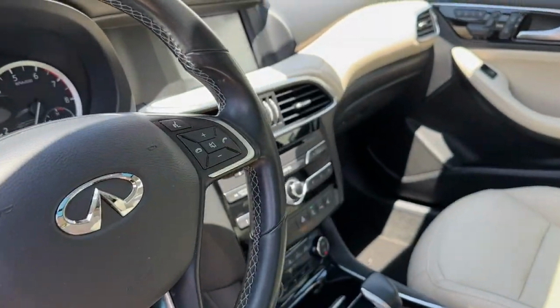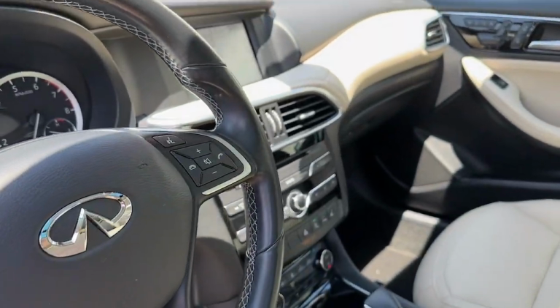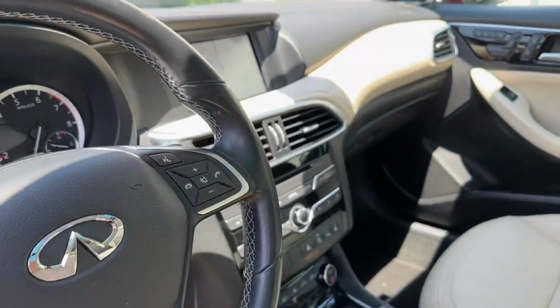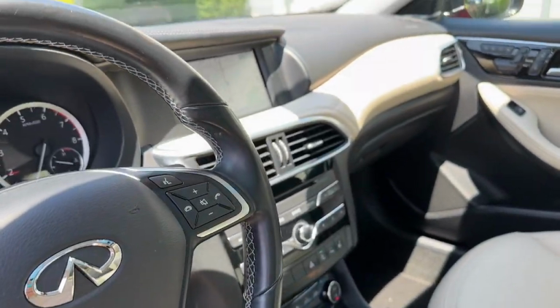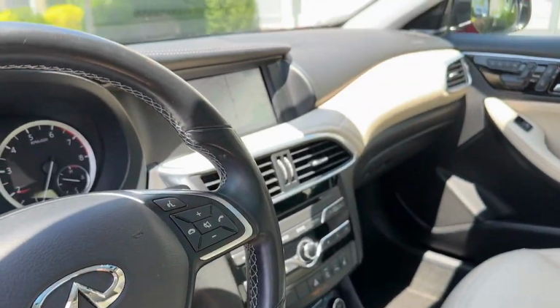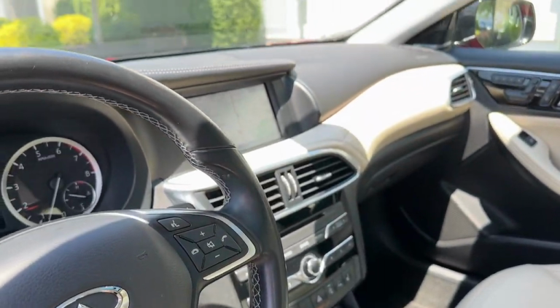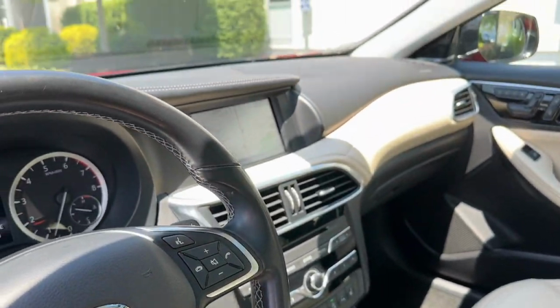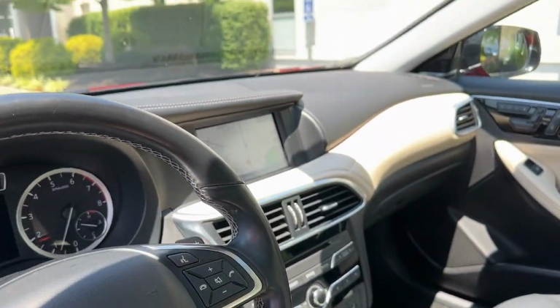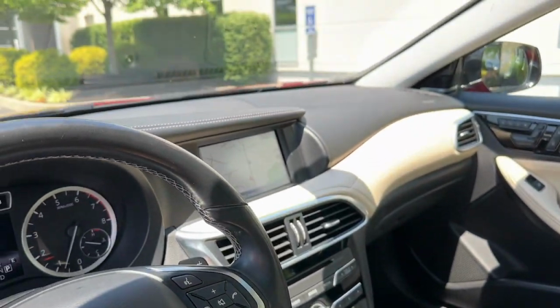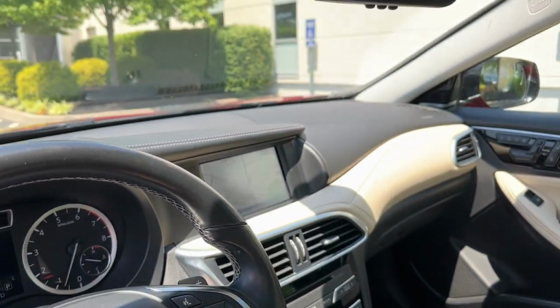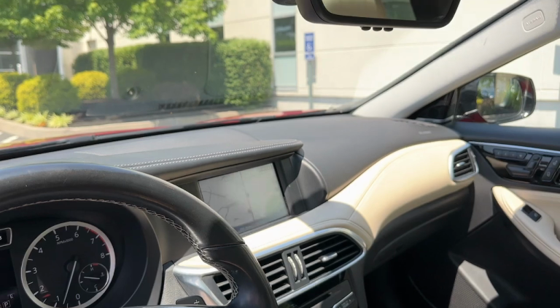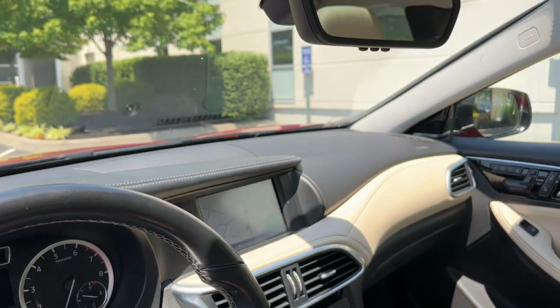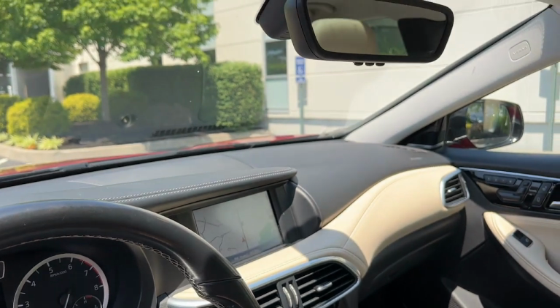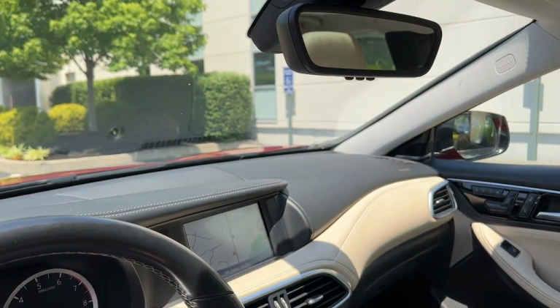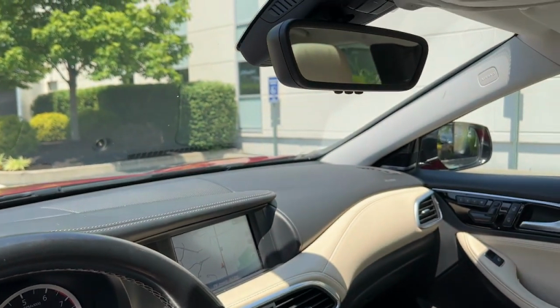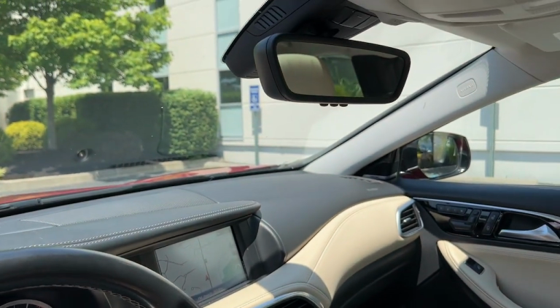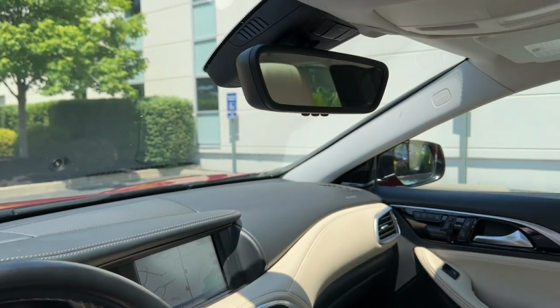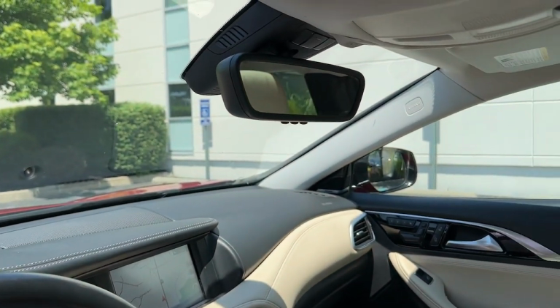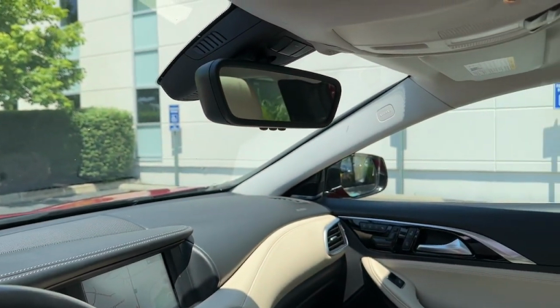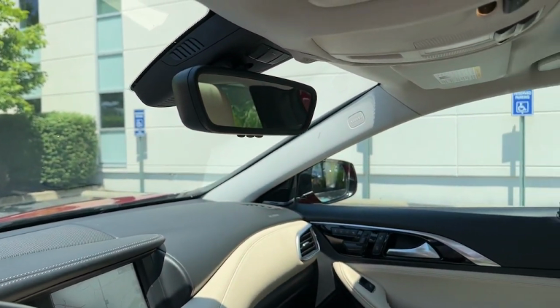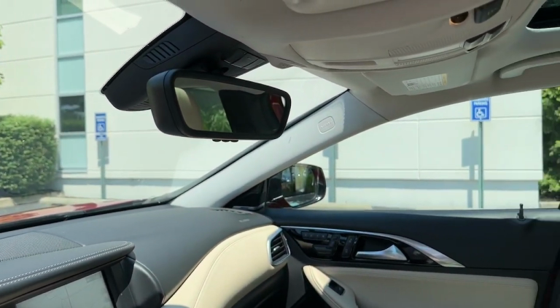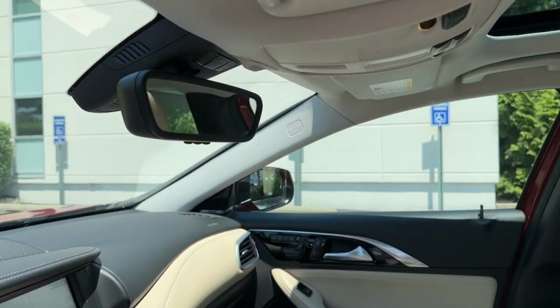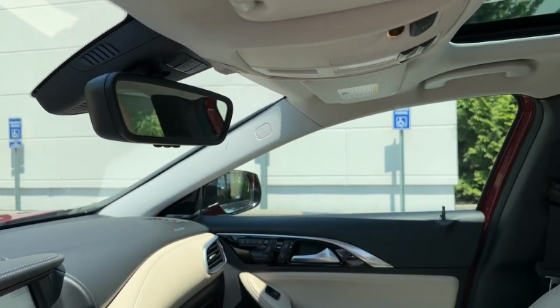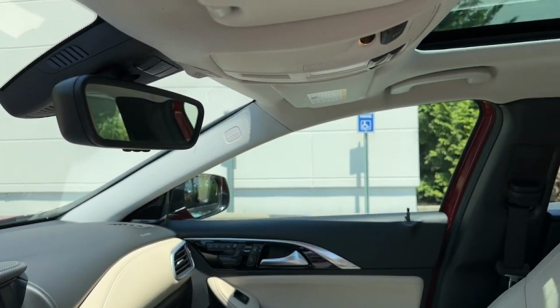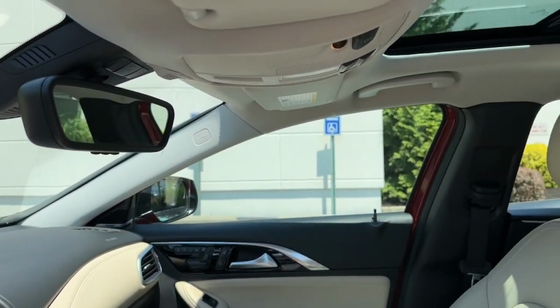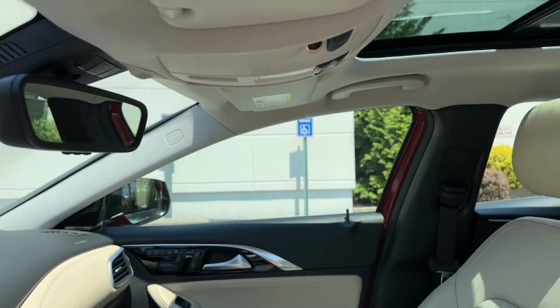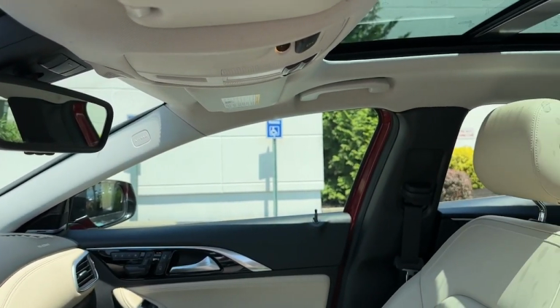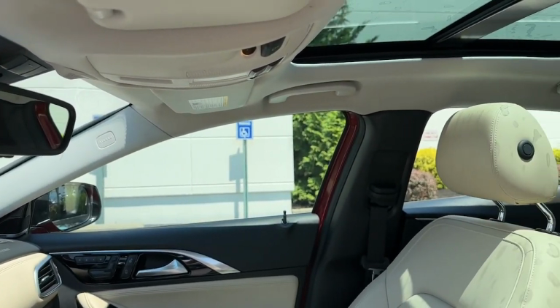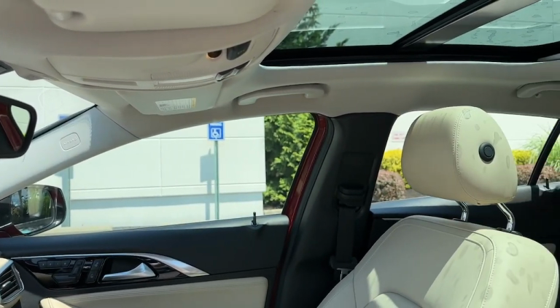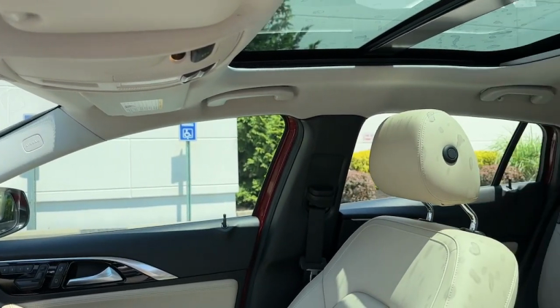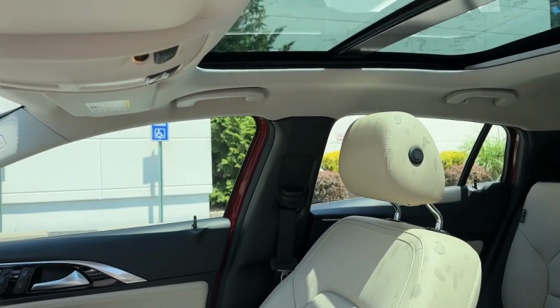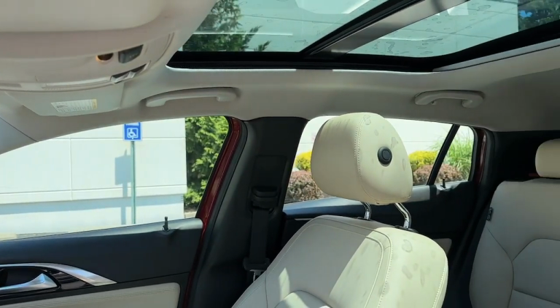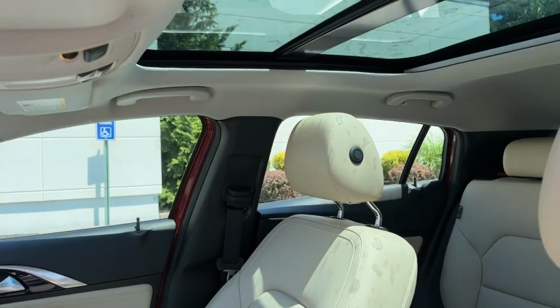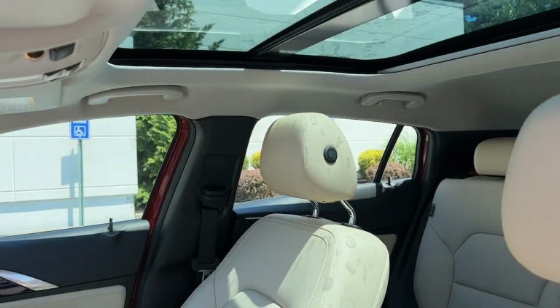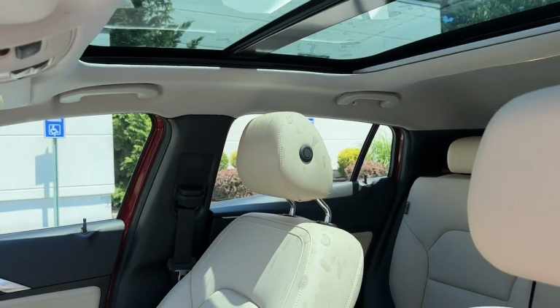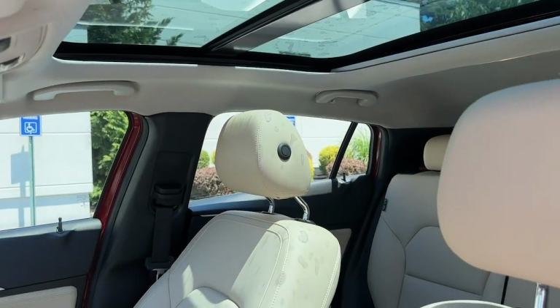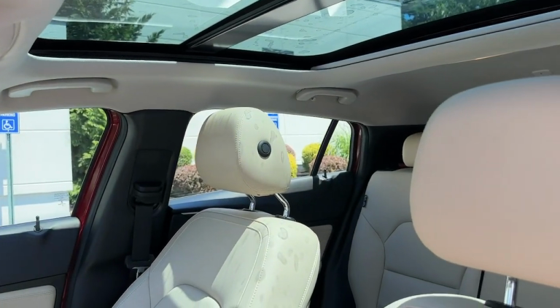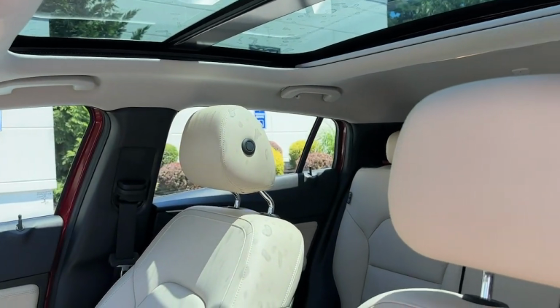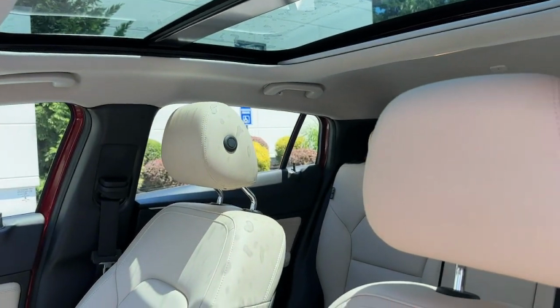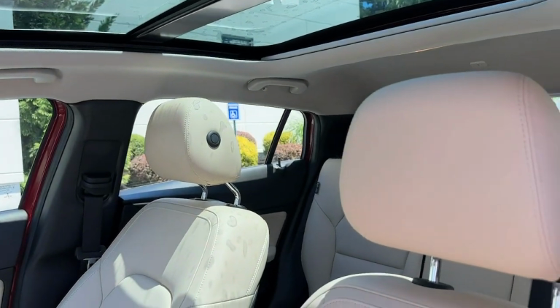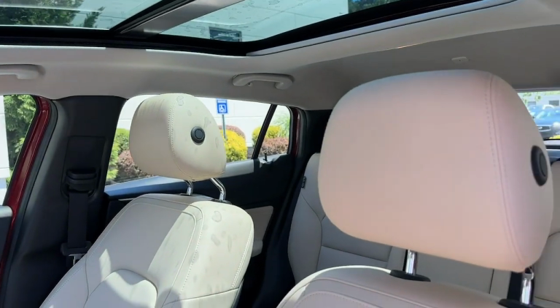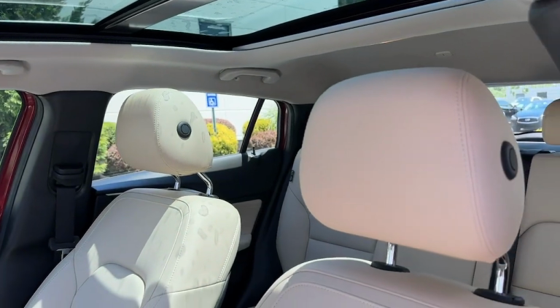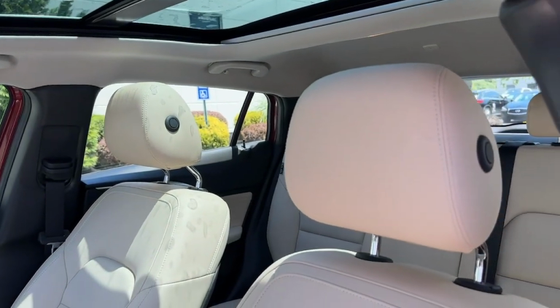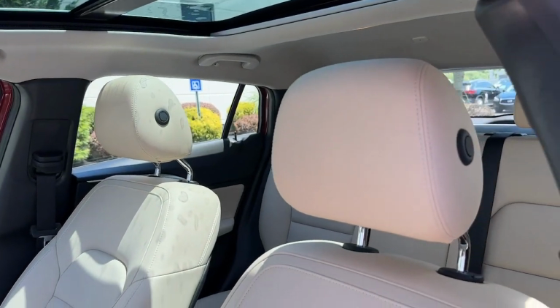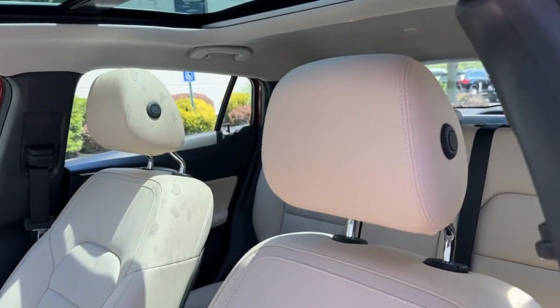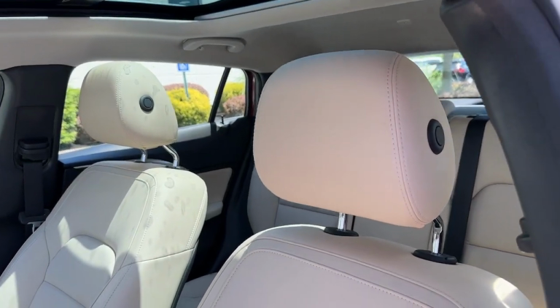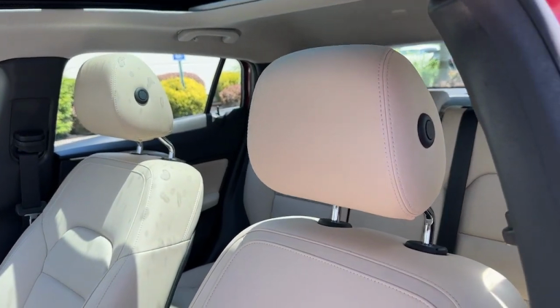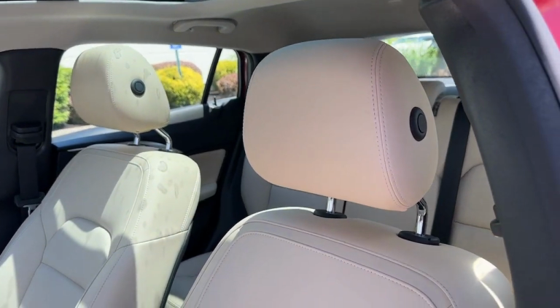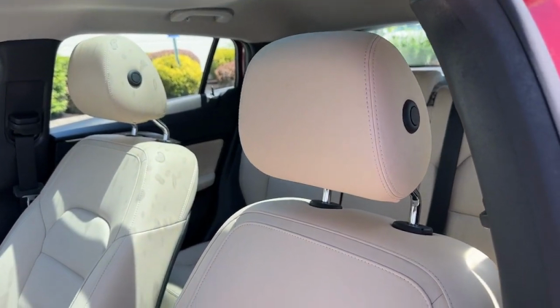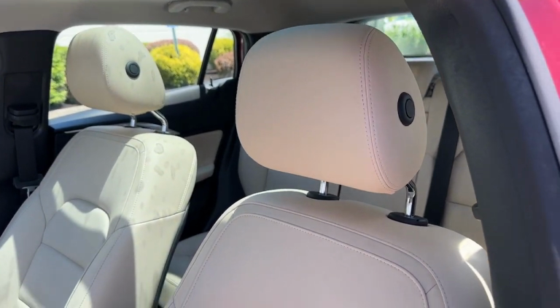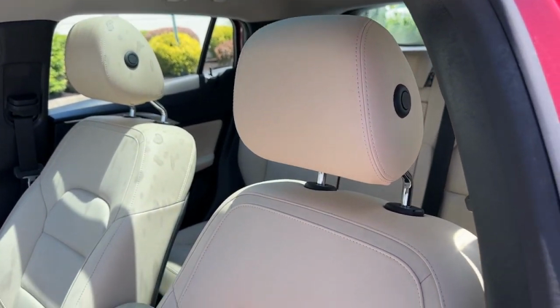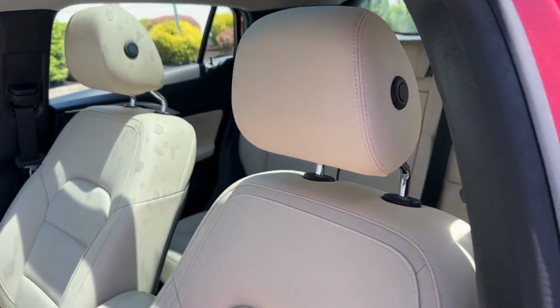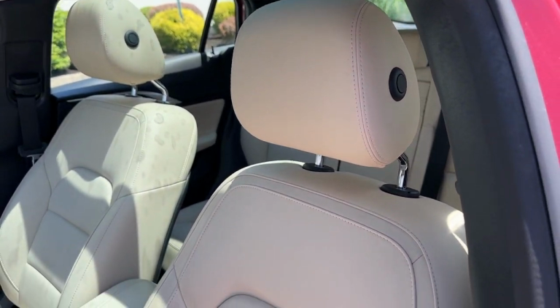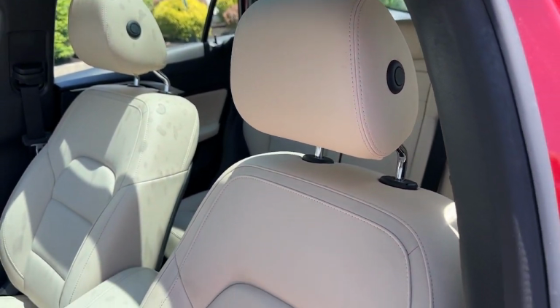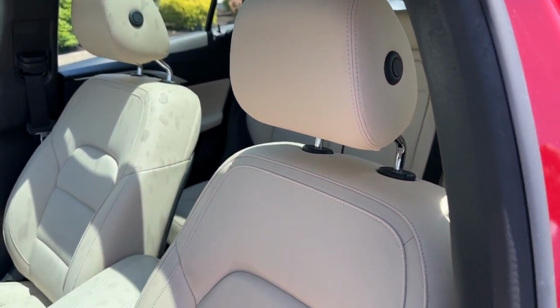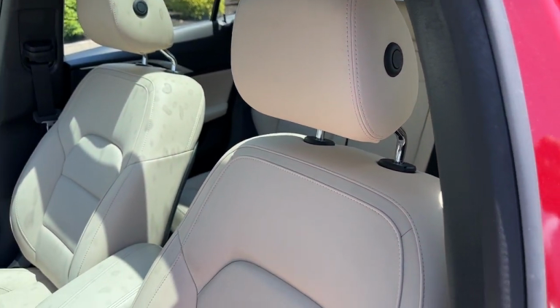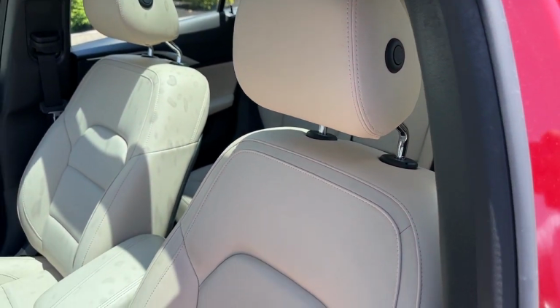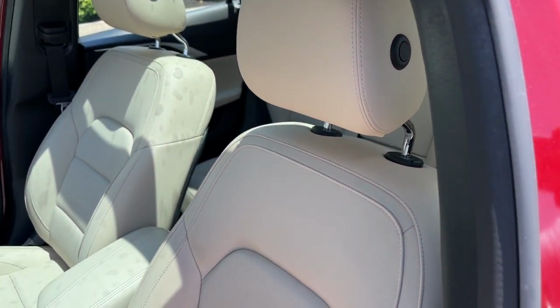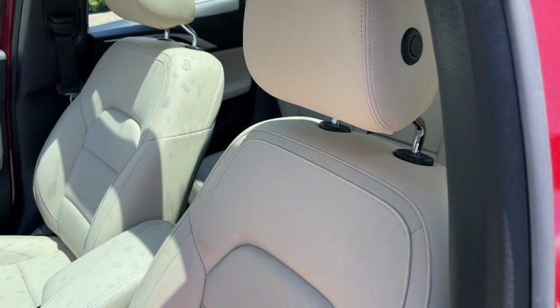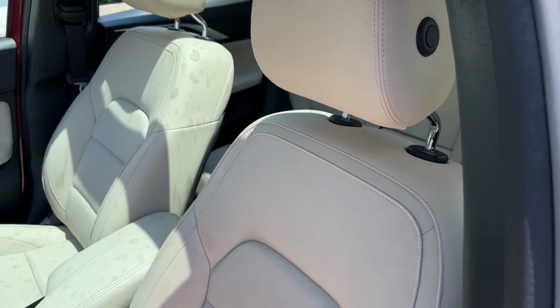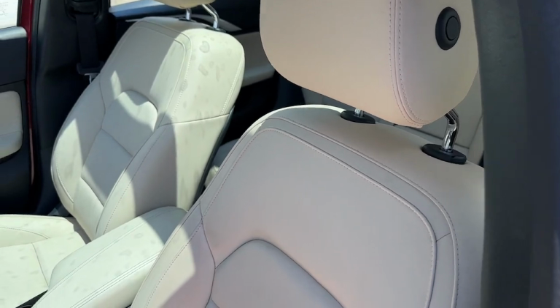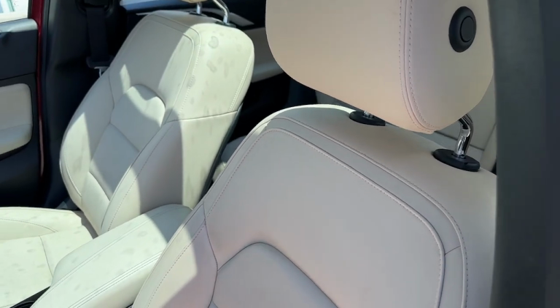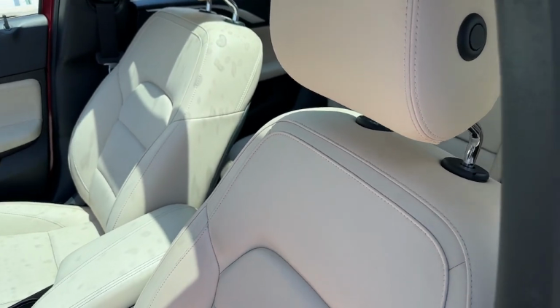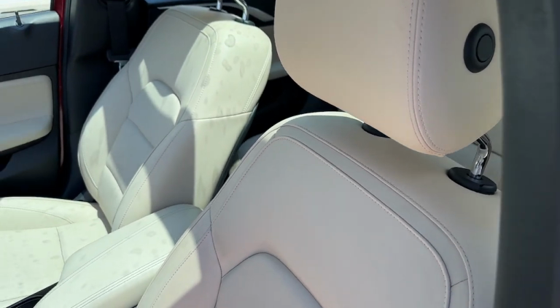Make the ride bold and bright in this remarkable QX30. Come in for a test drive. Our team will make it the best part of your day.